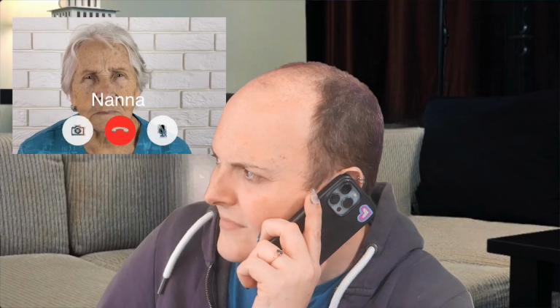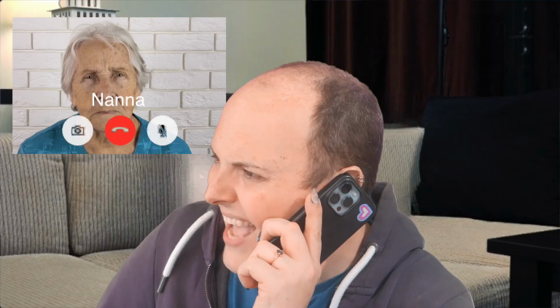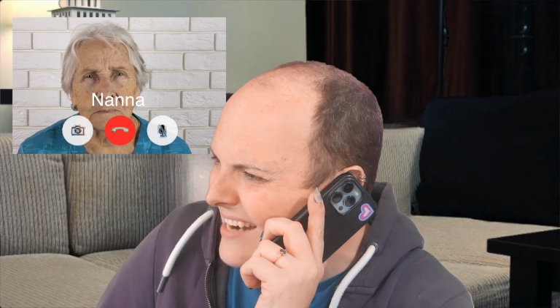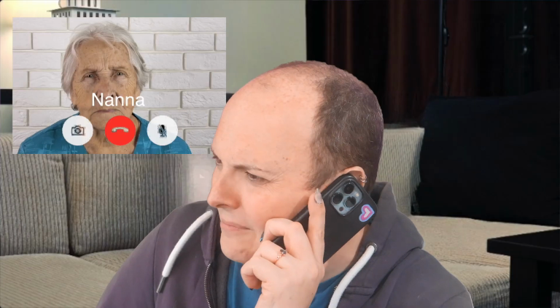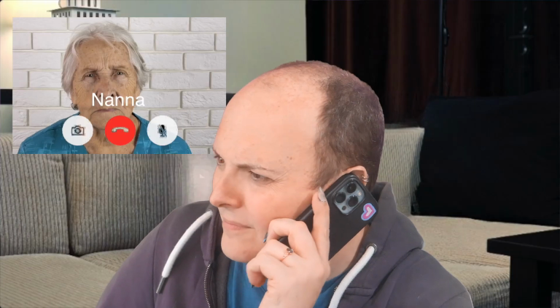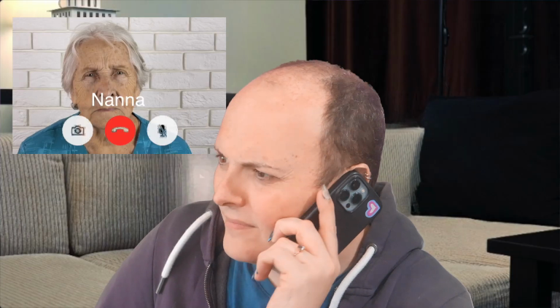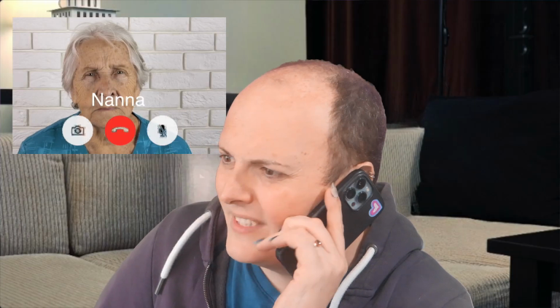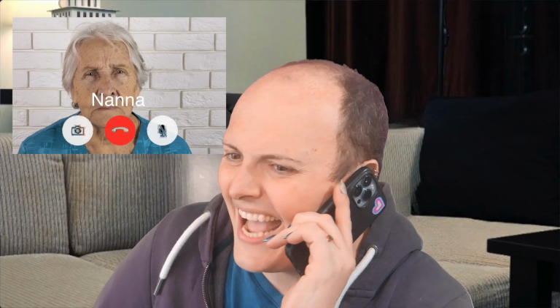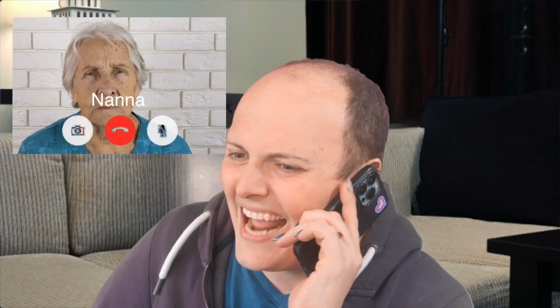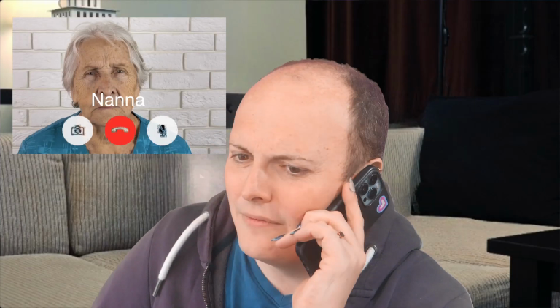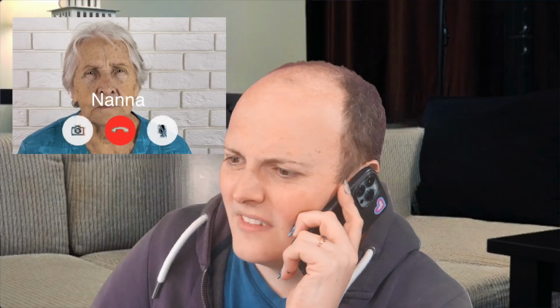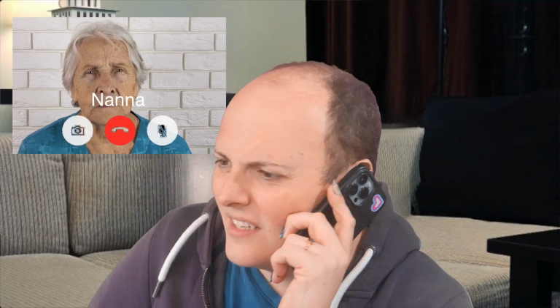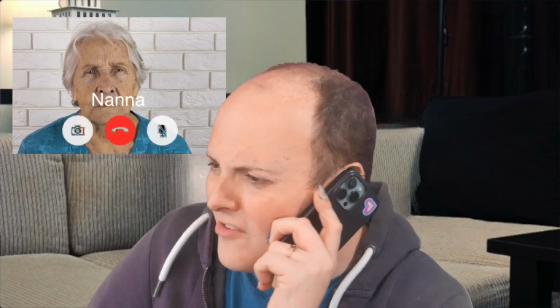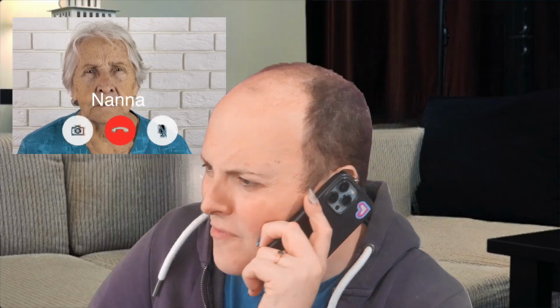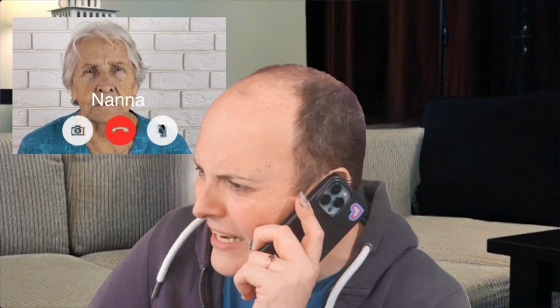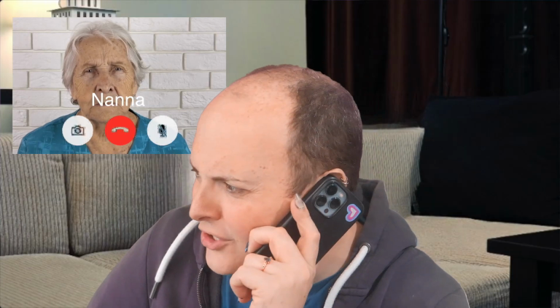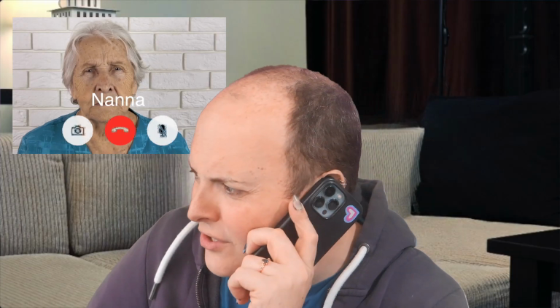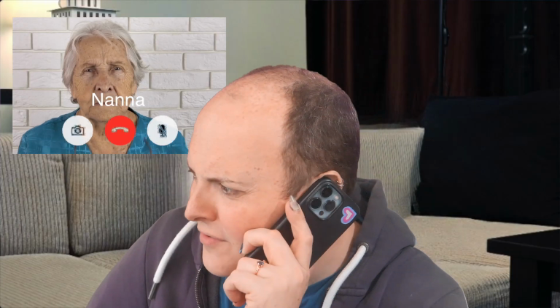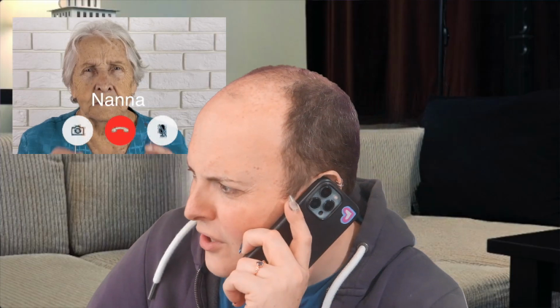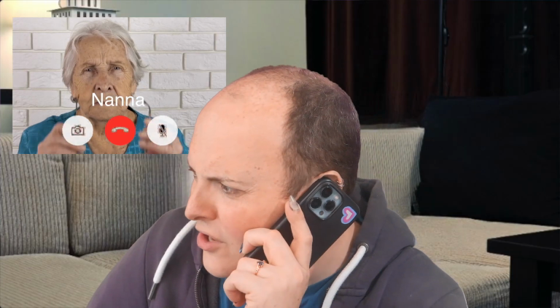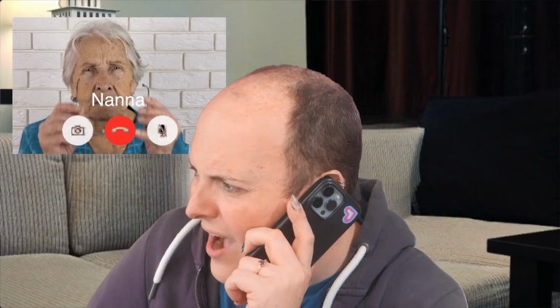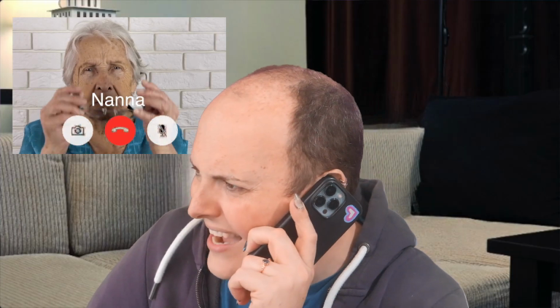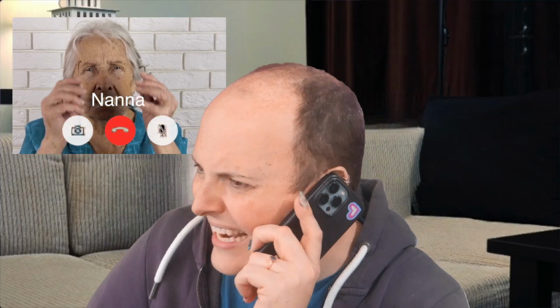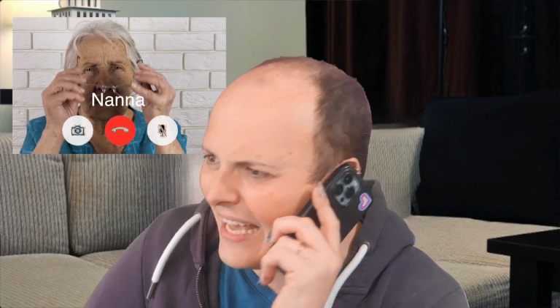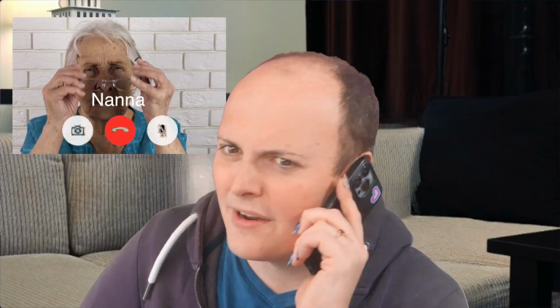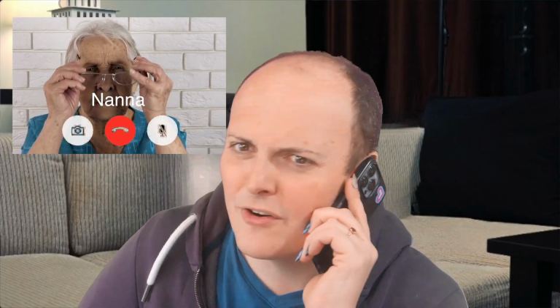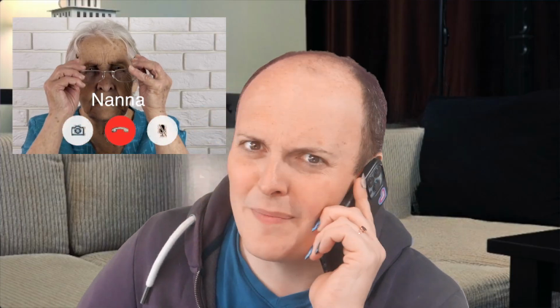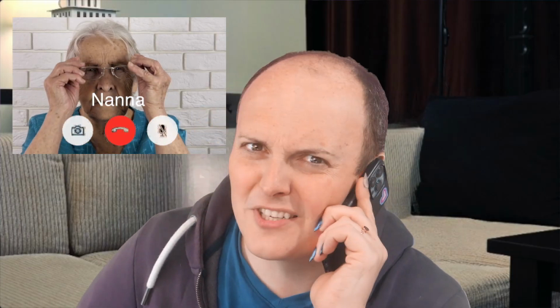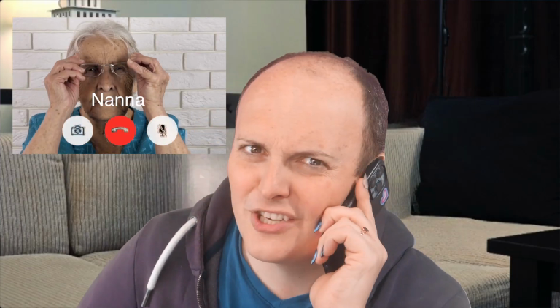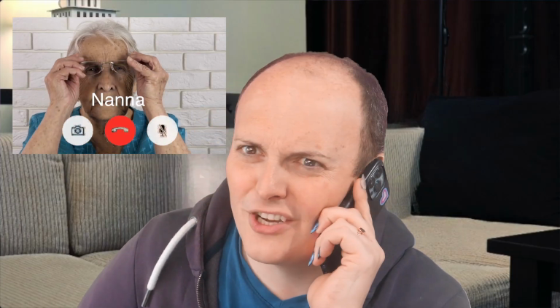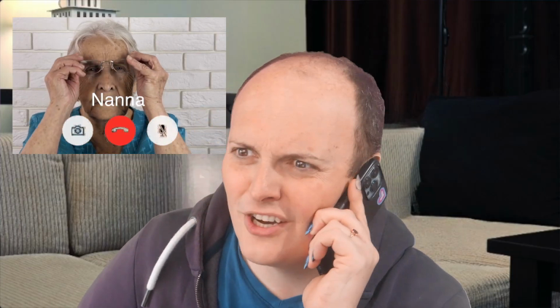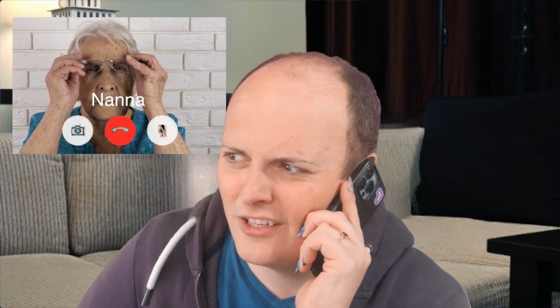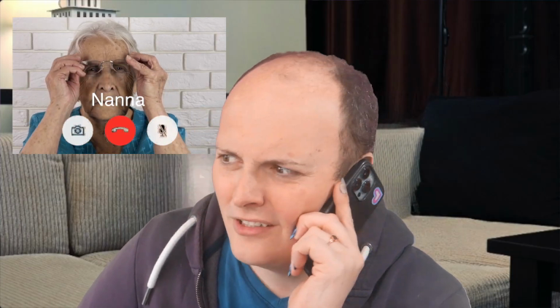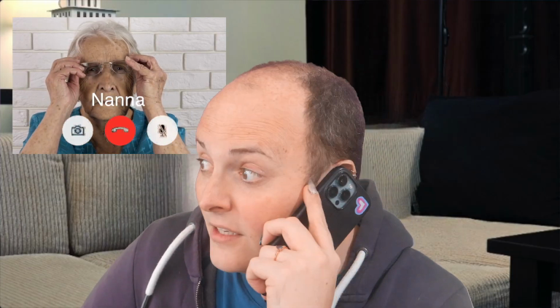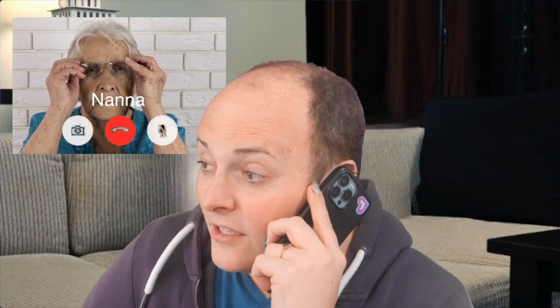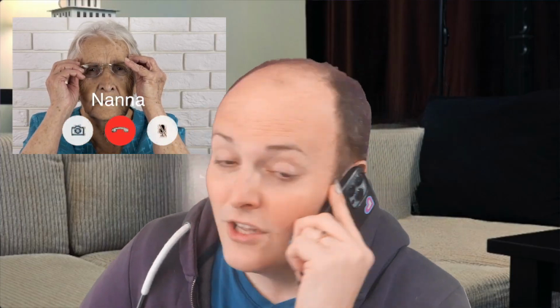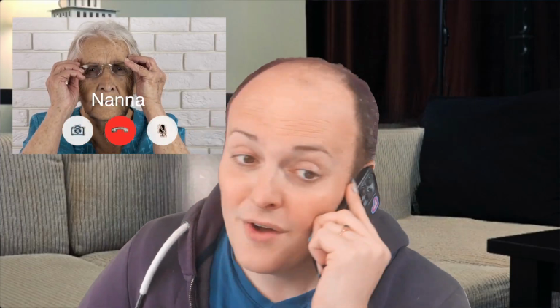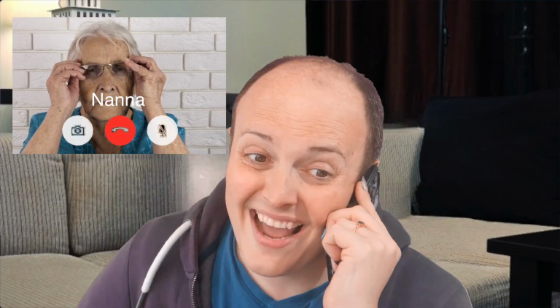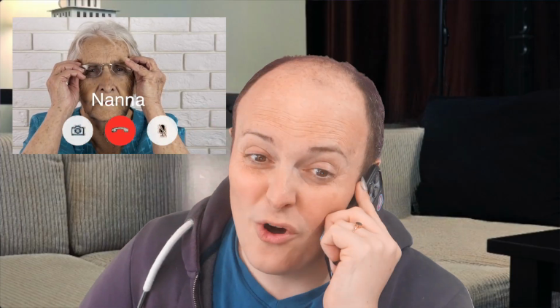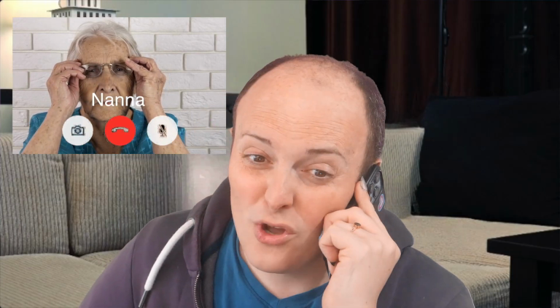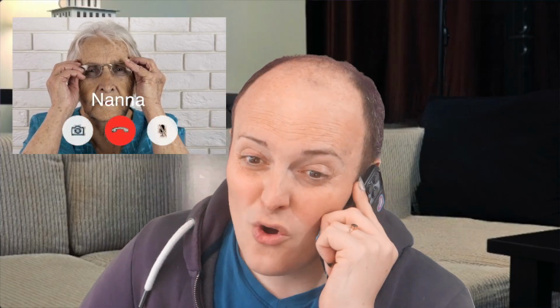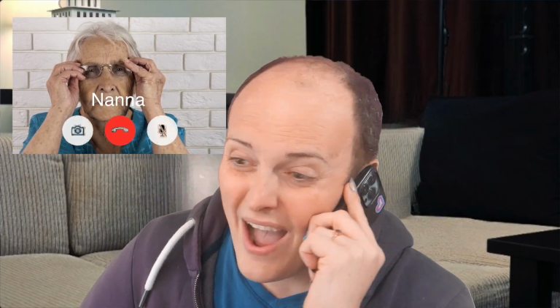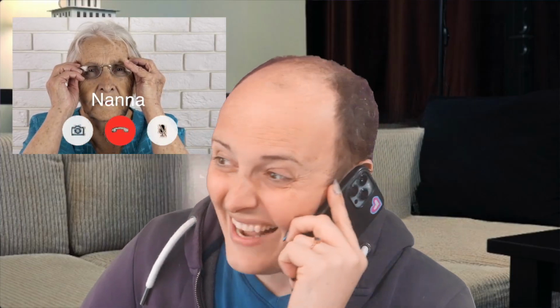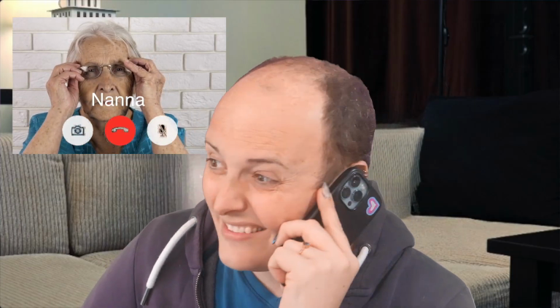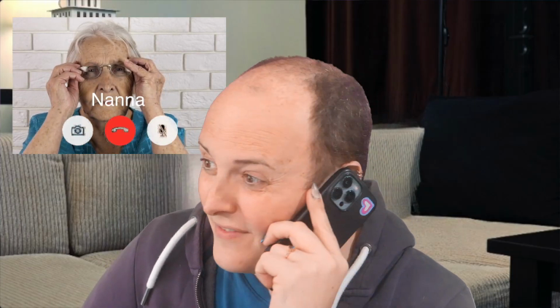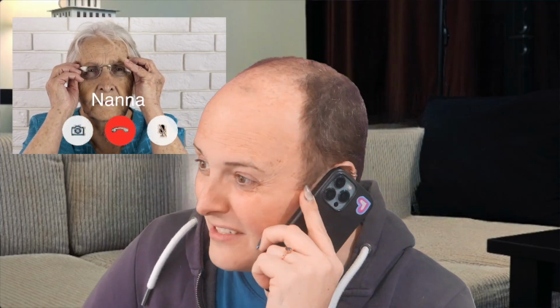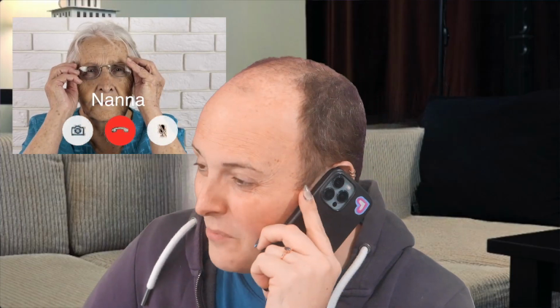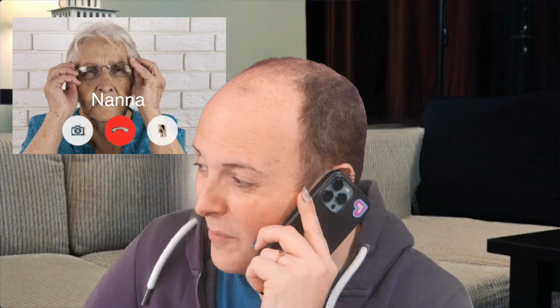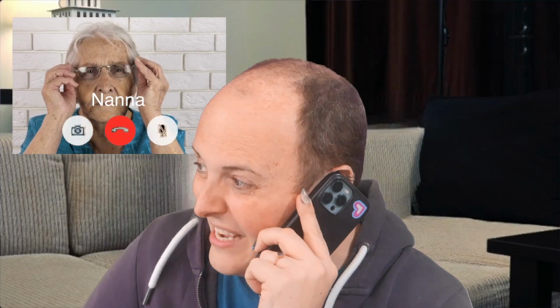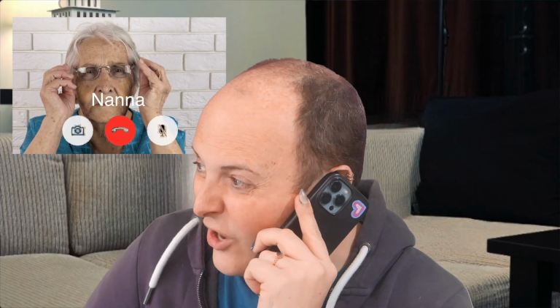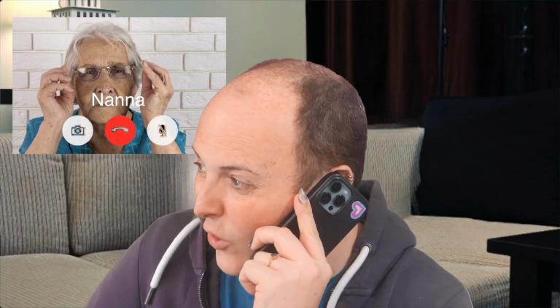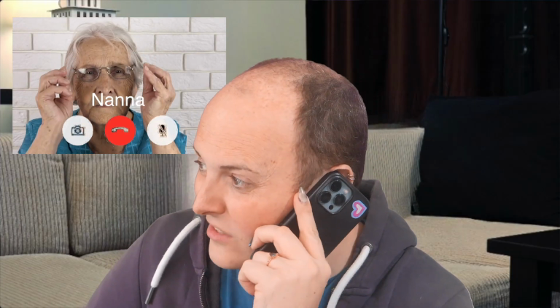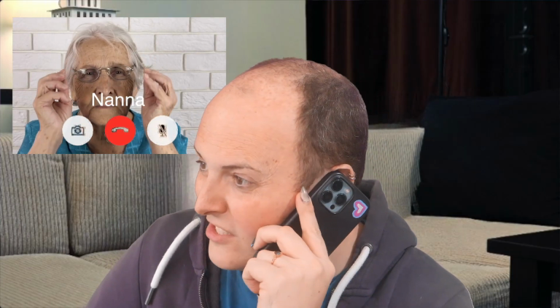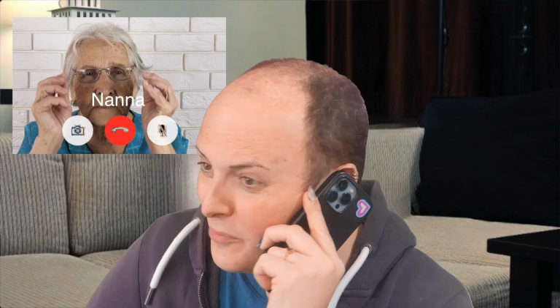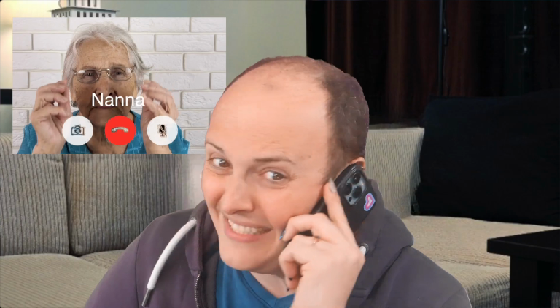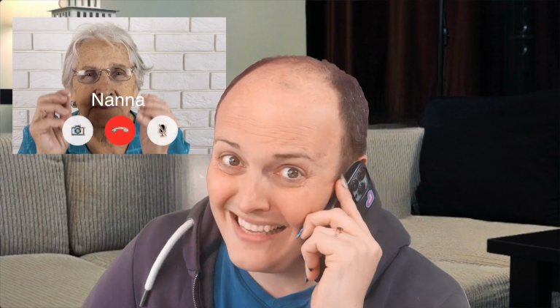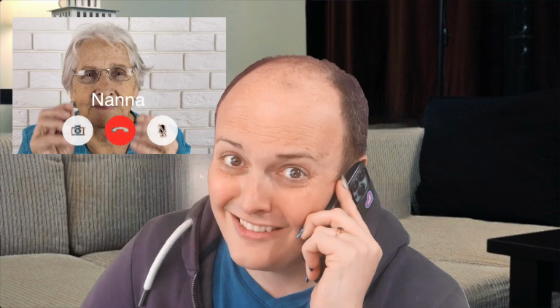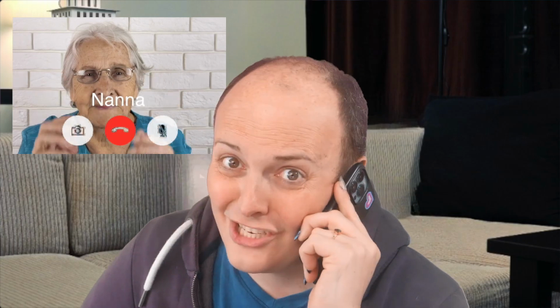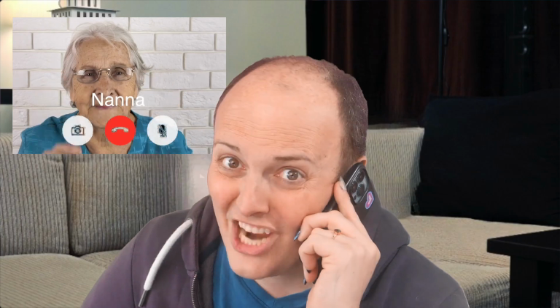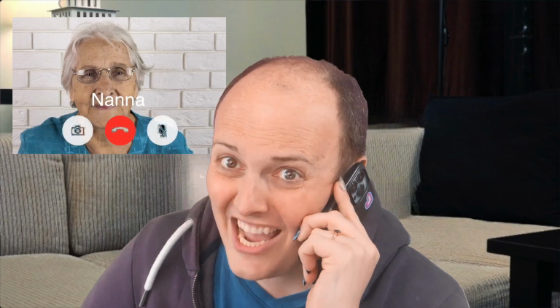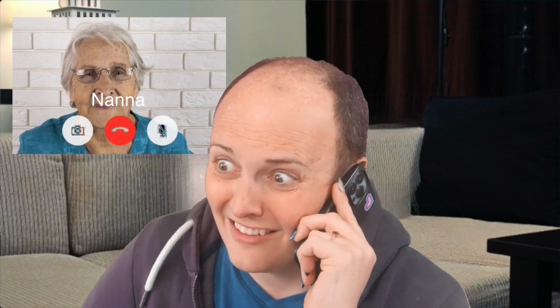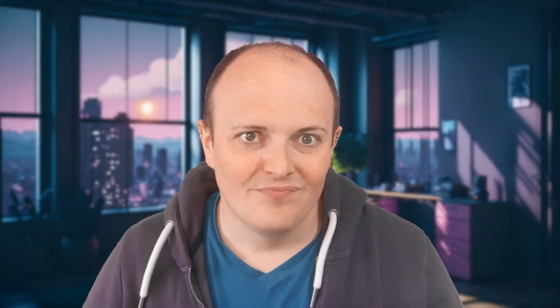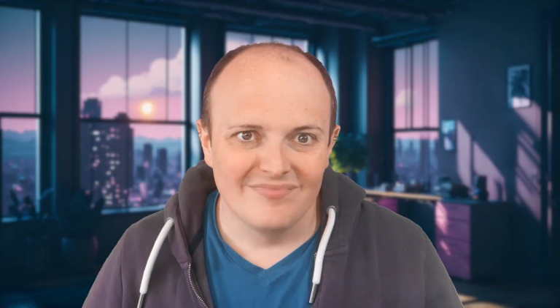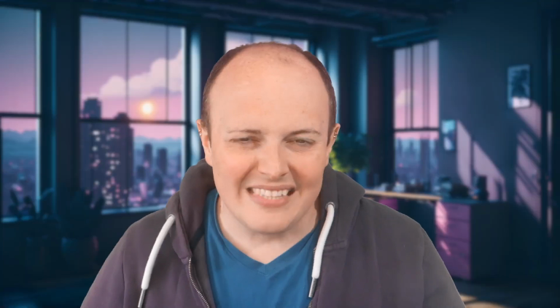Nan, have you made sure you've got your iCloud encryption turned on? No, Nan — all your activism will be caught and you'll be sent to jail.